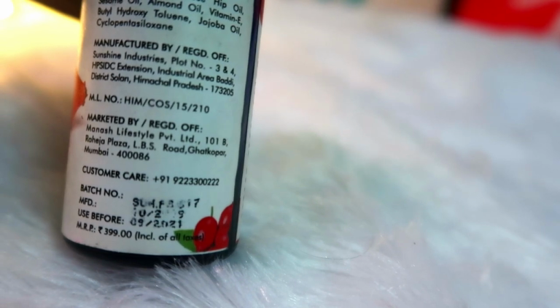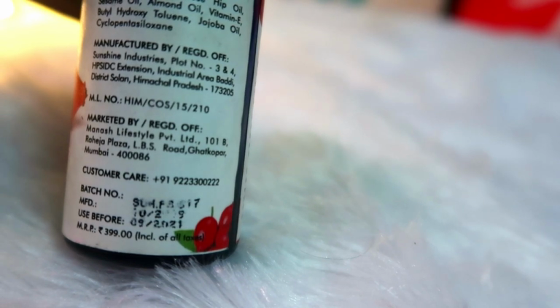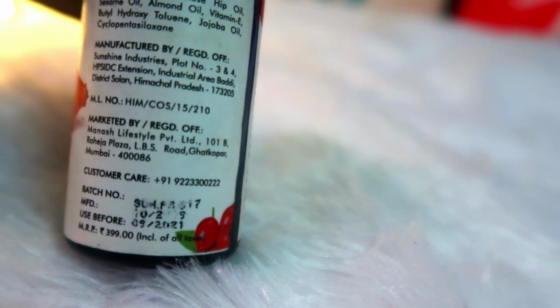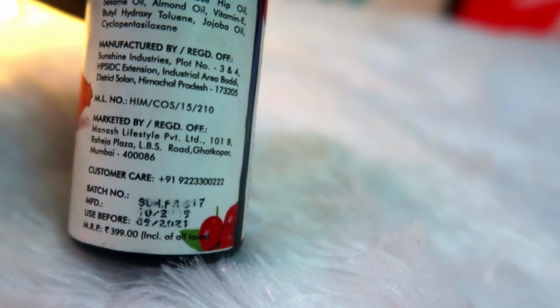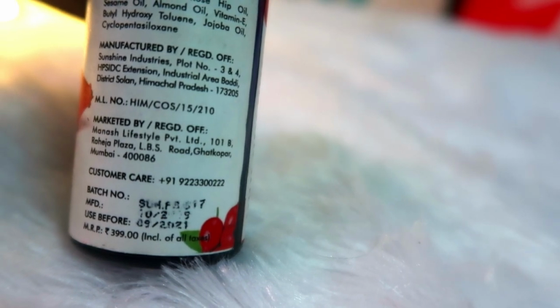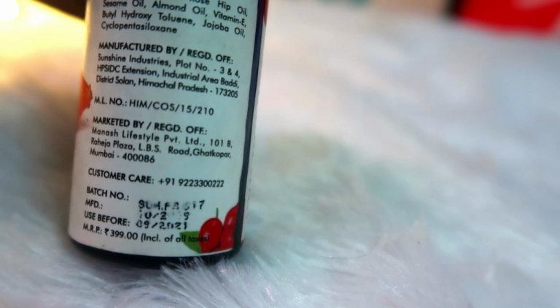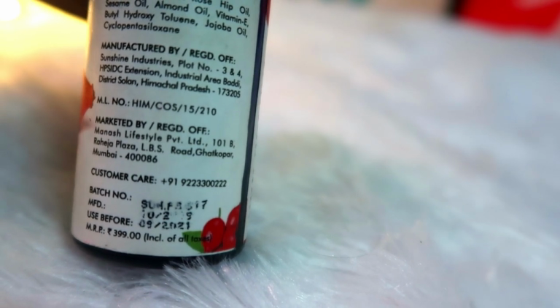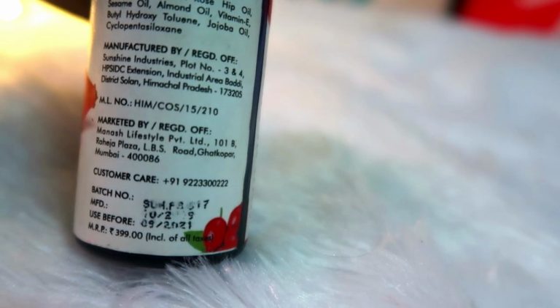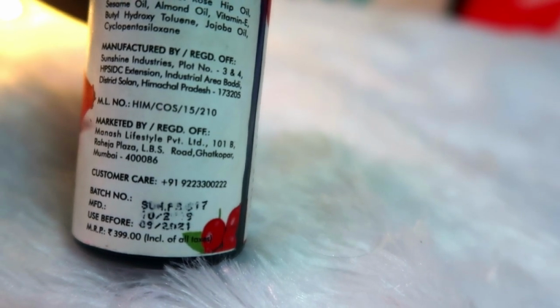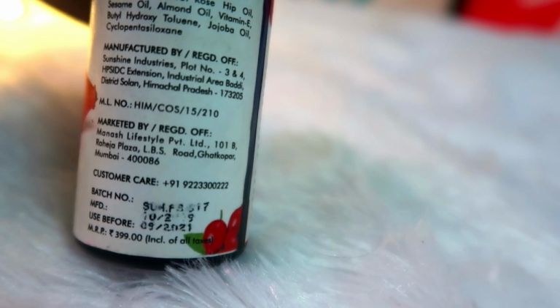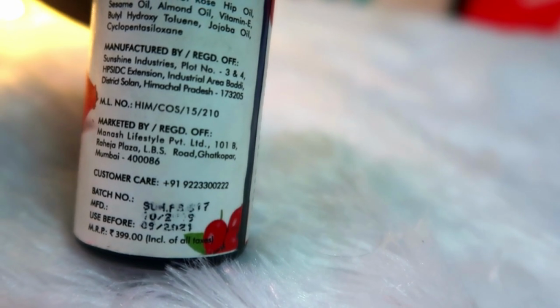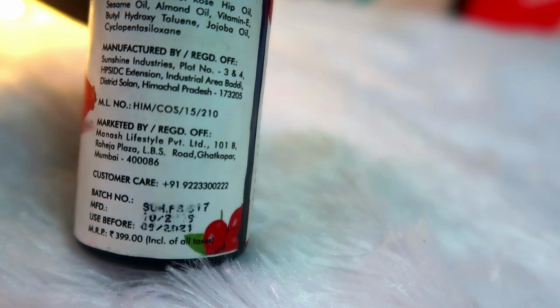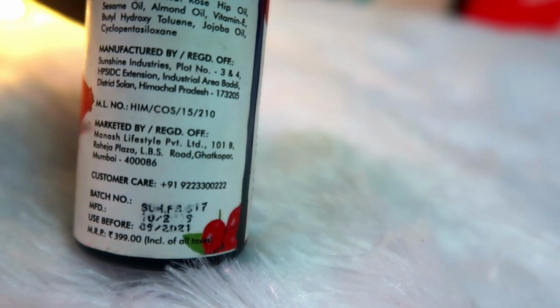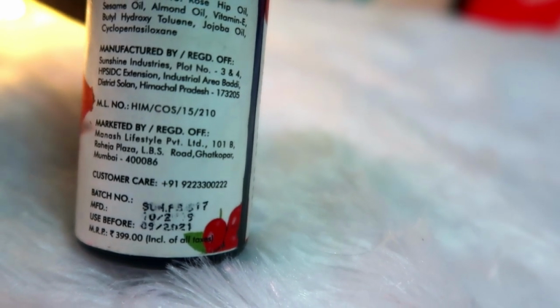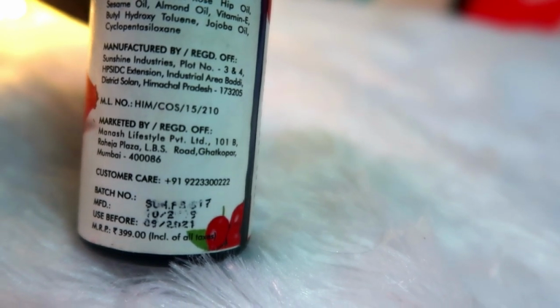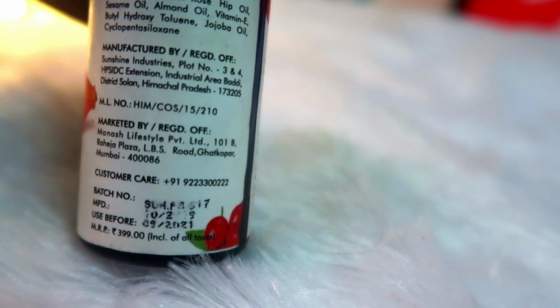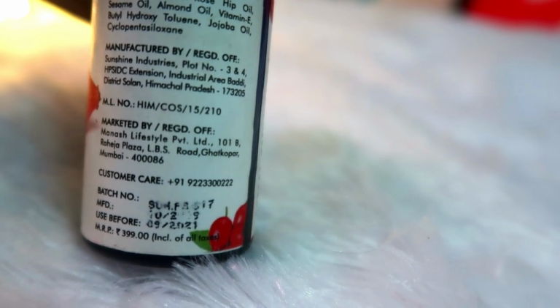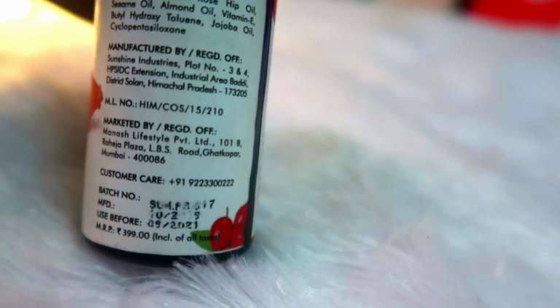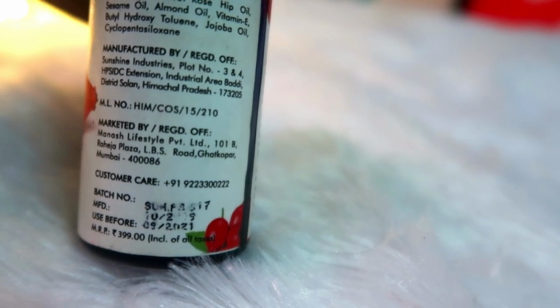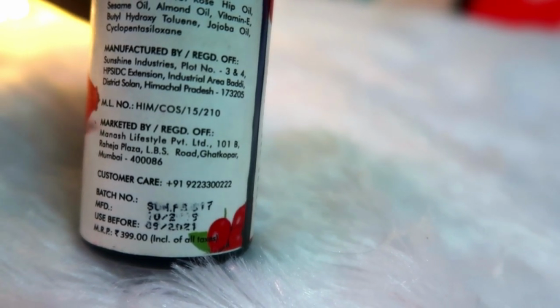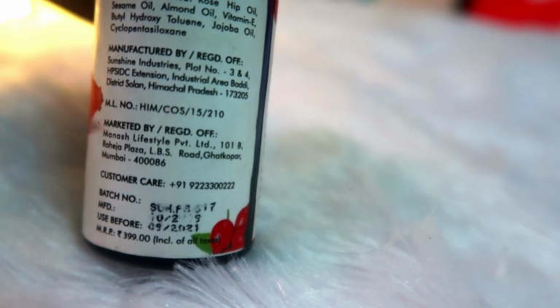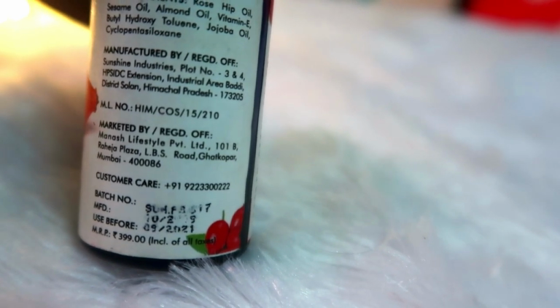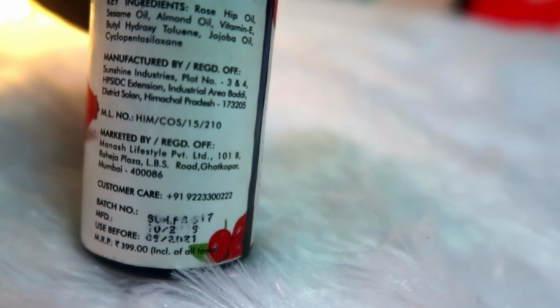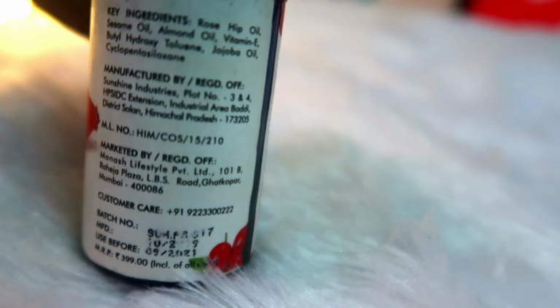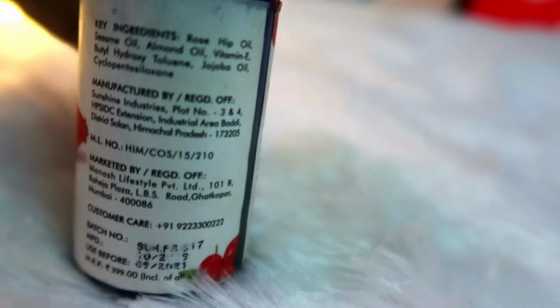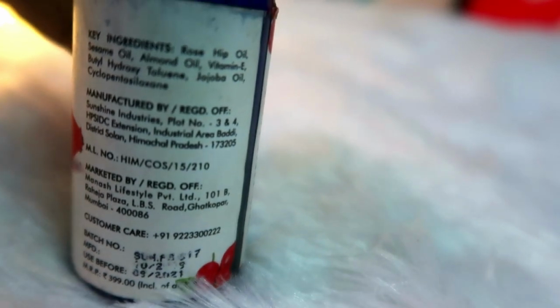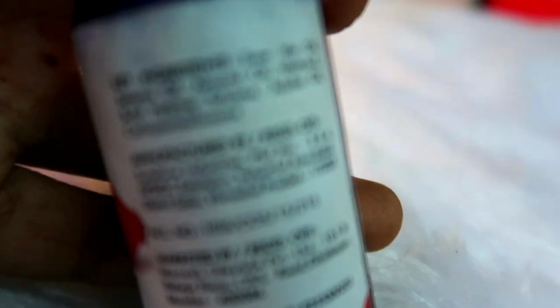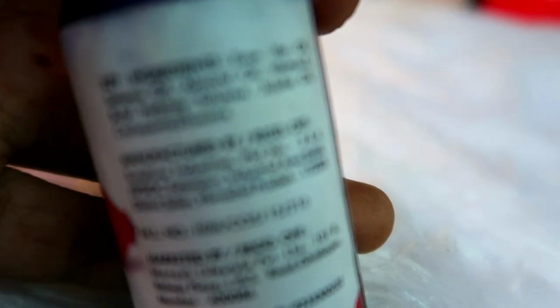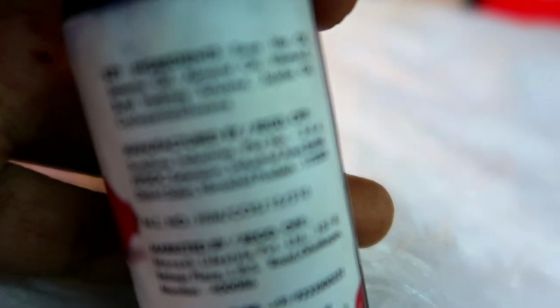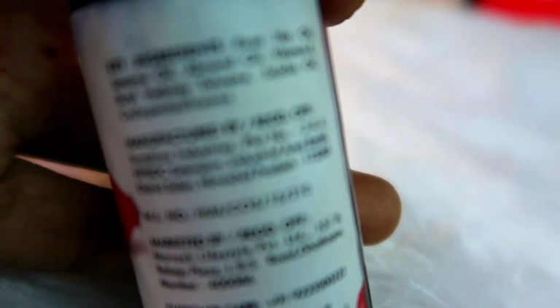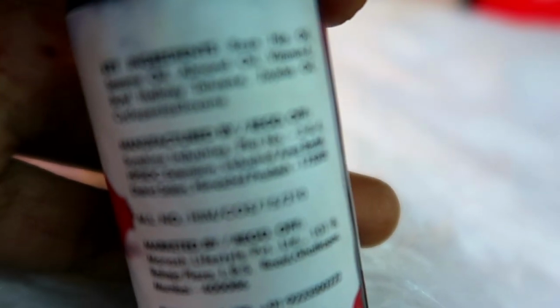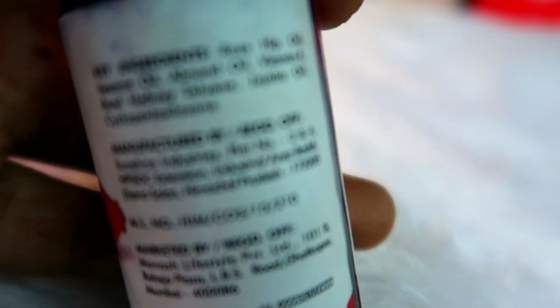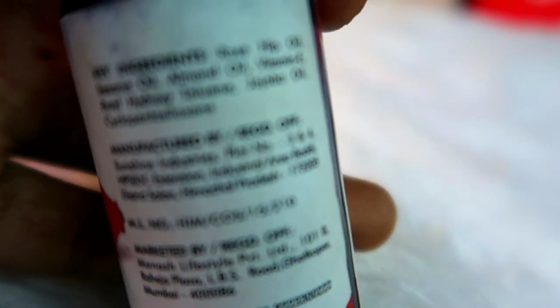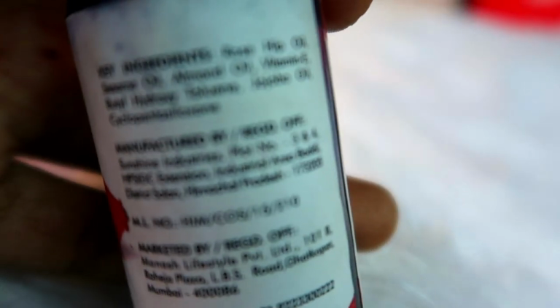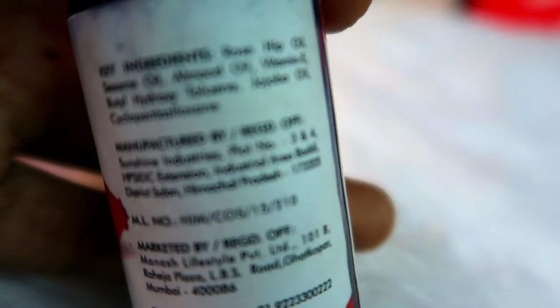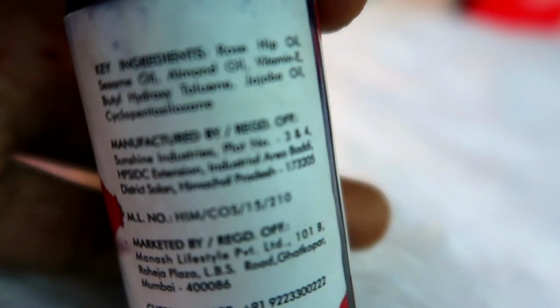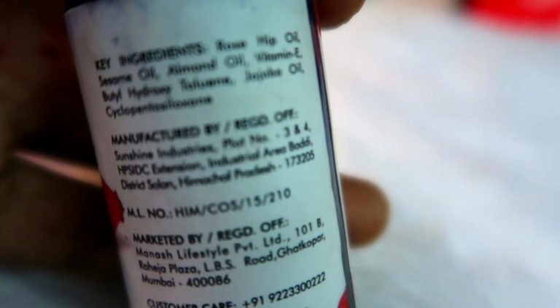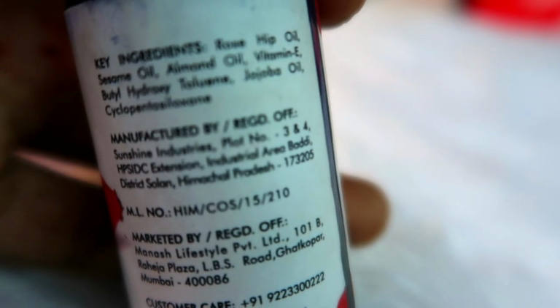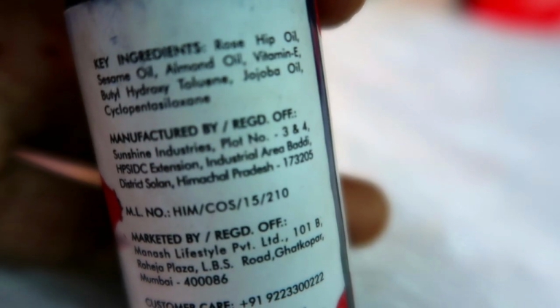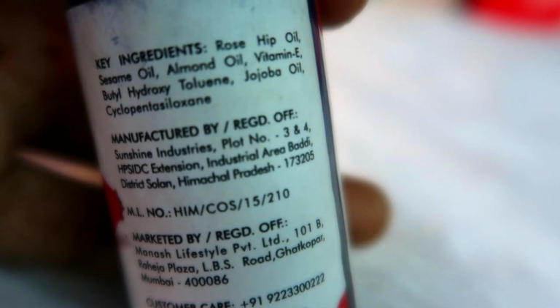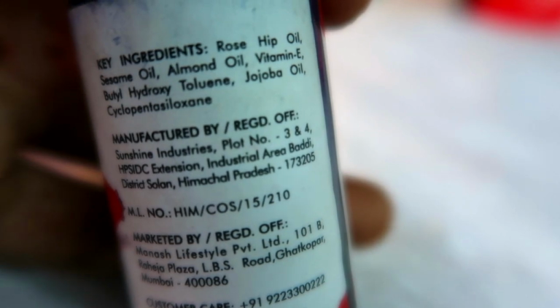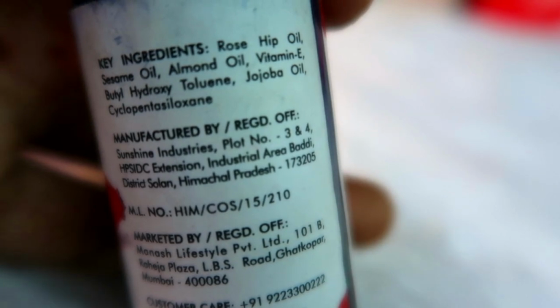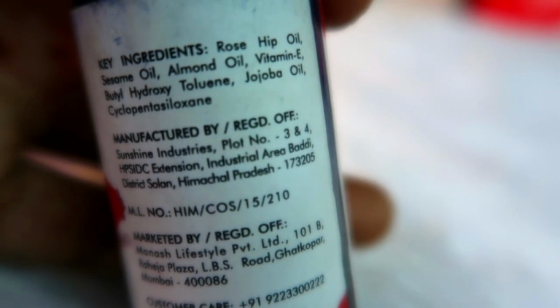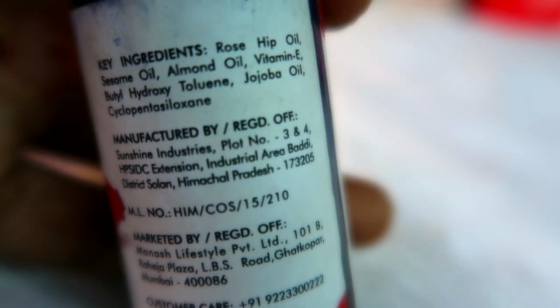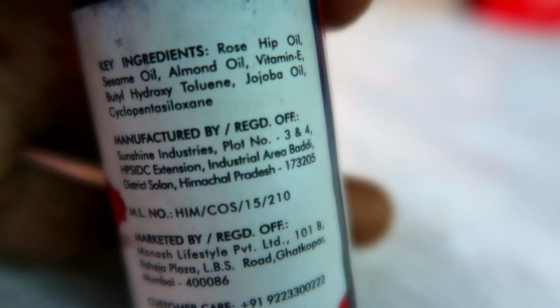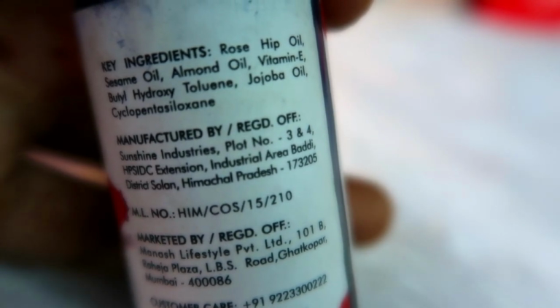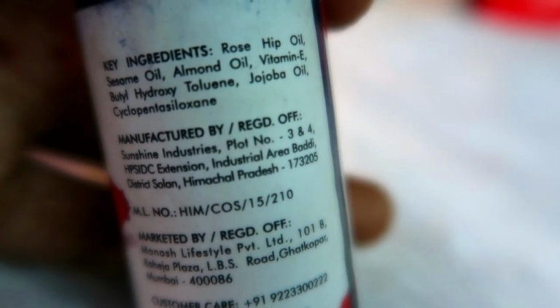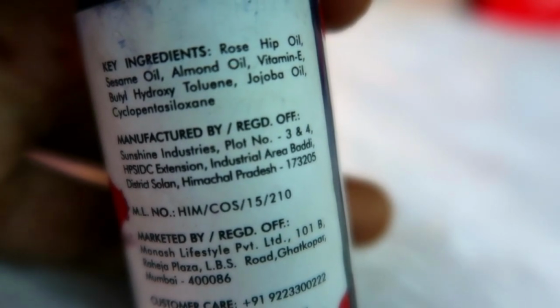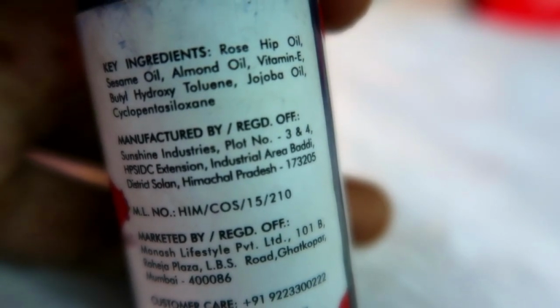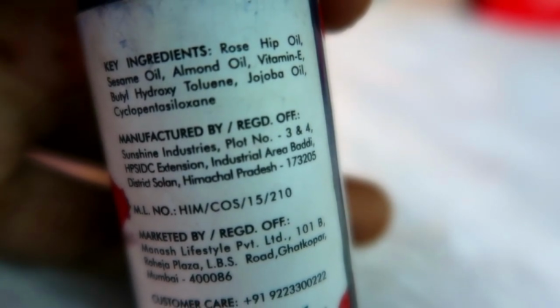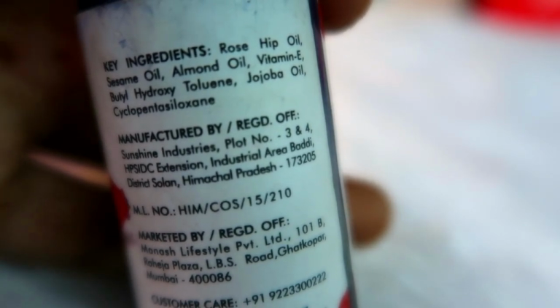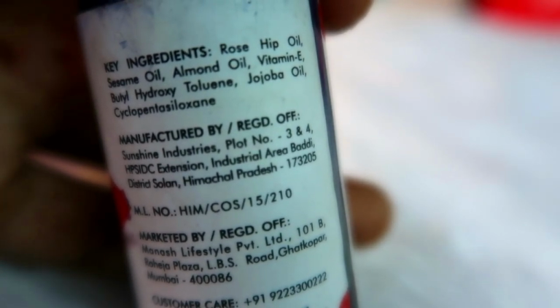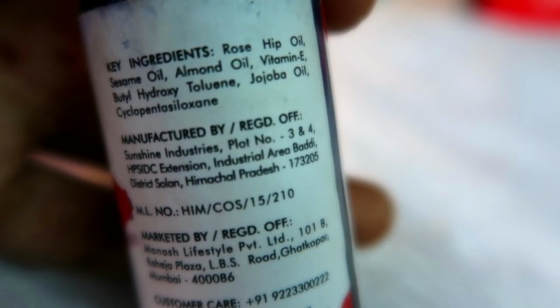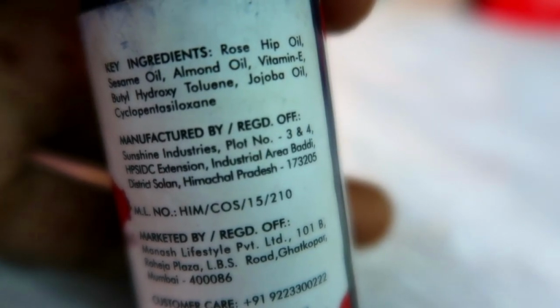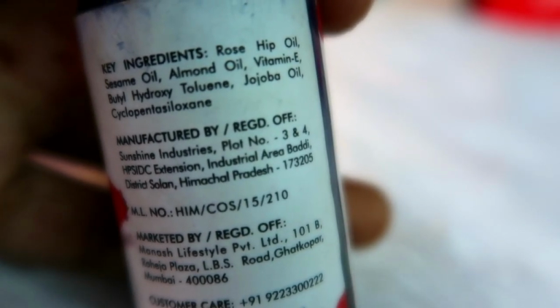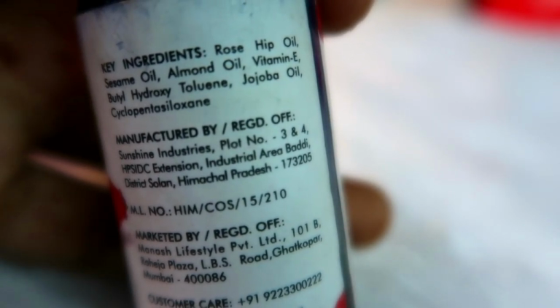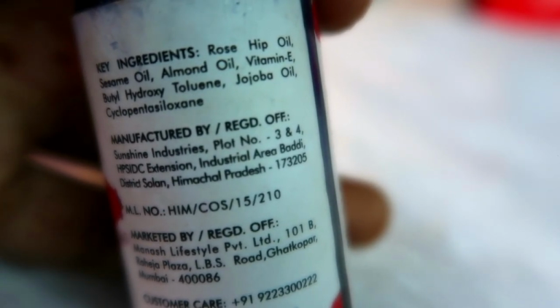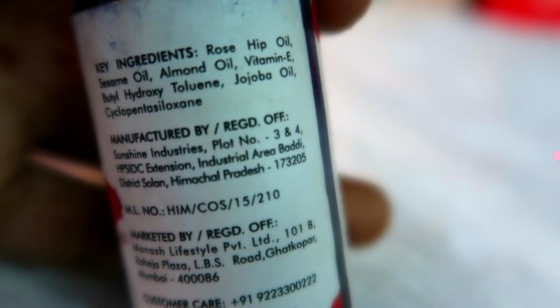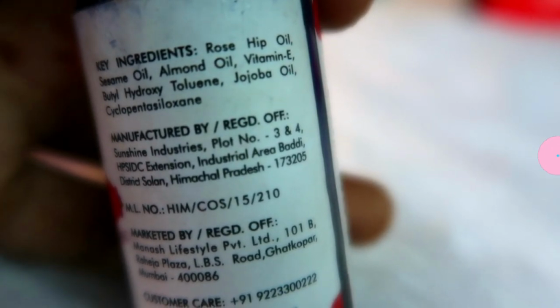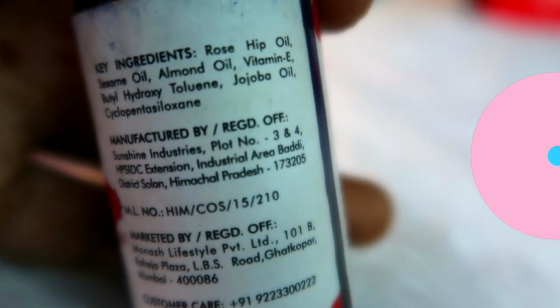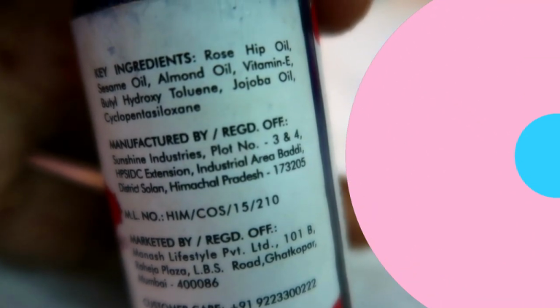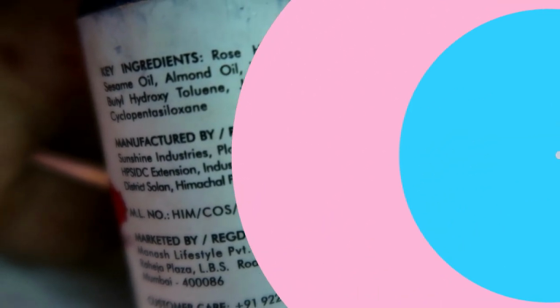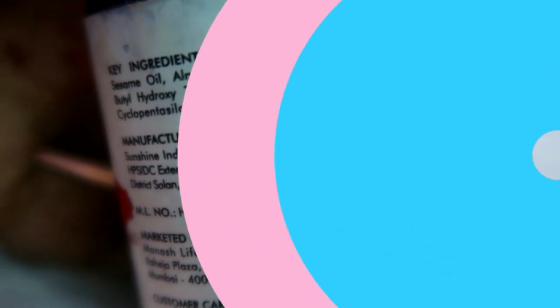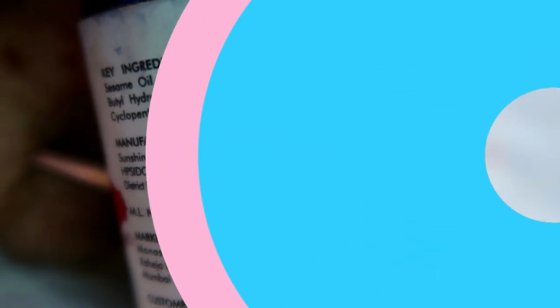It comes in 30 milliliters with a shelf life of 2 years. The key ingredients include rosehip oil, sesame oil, and almond oil.